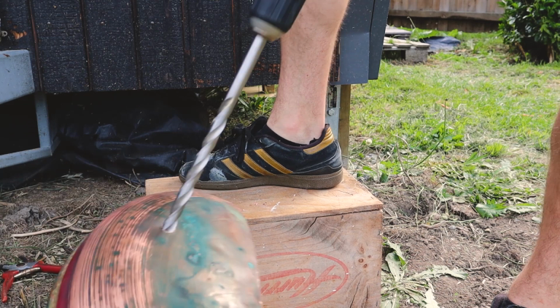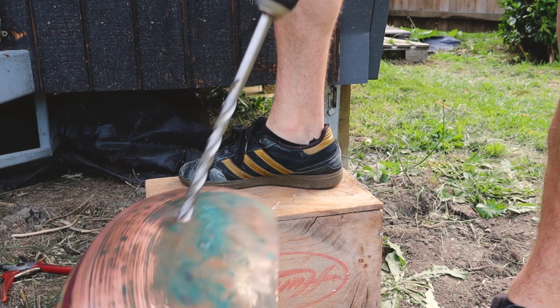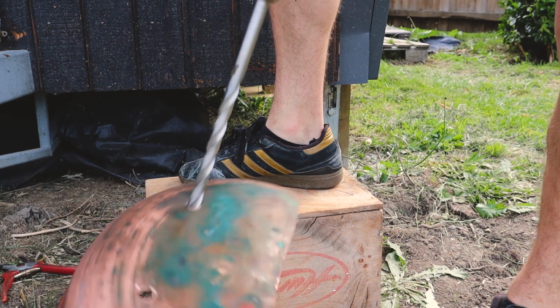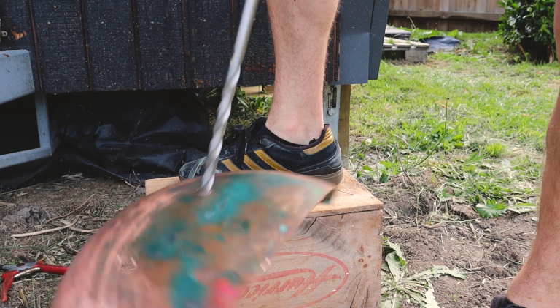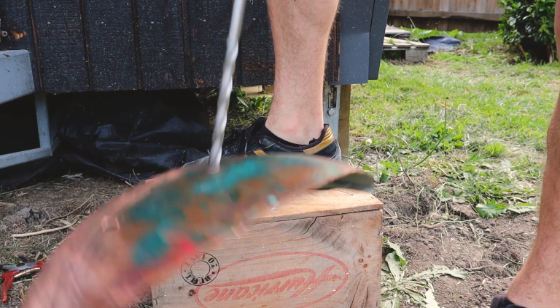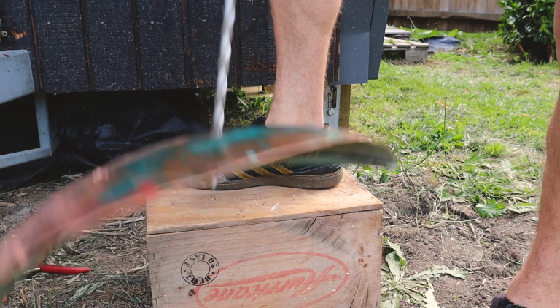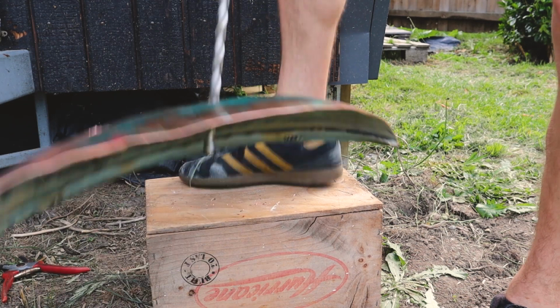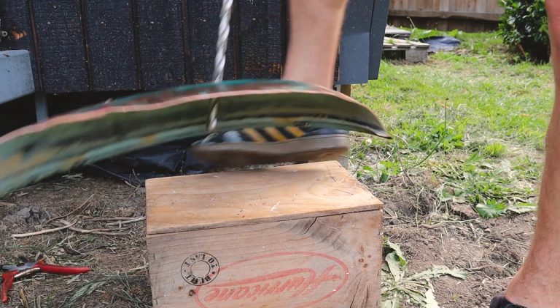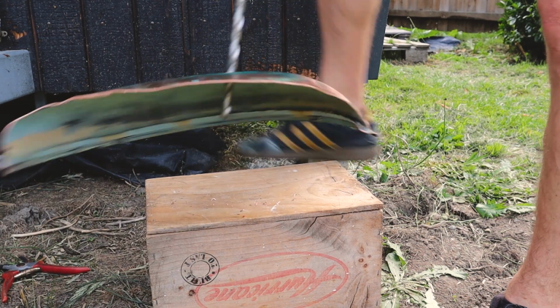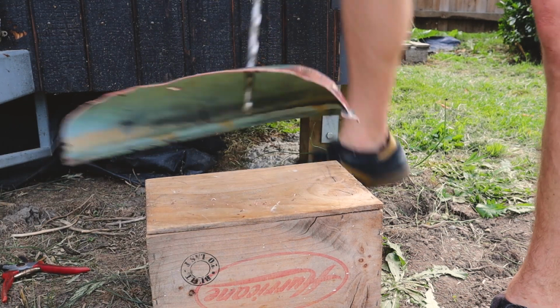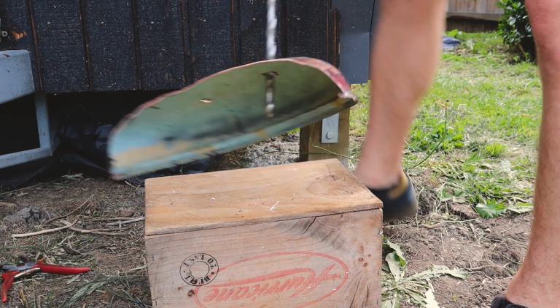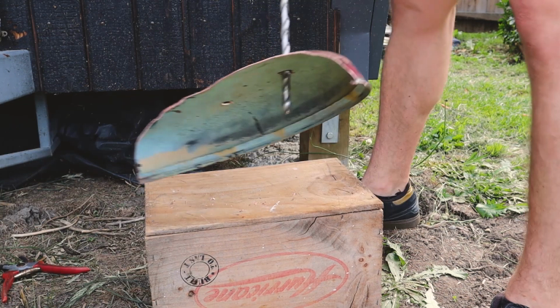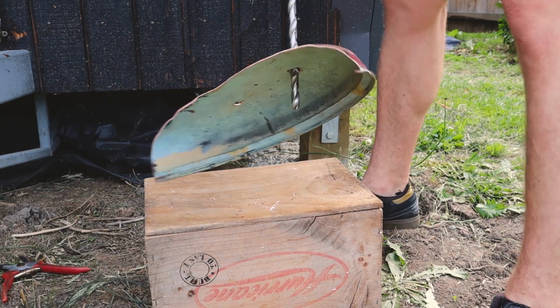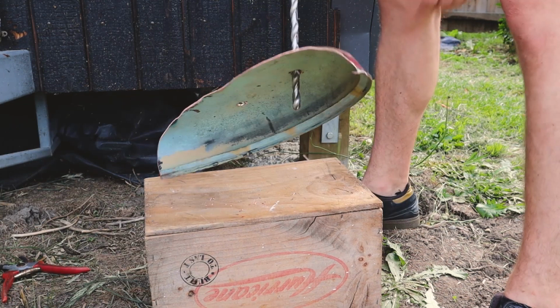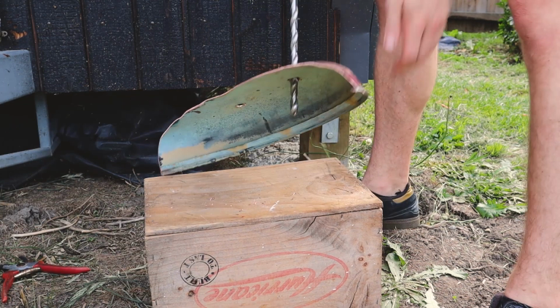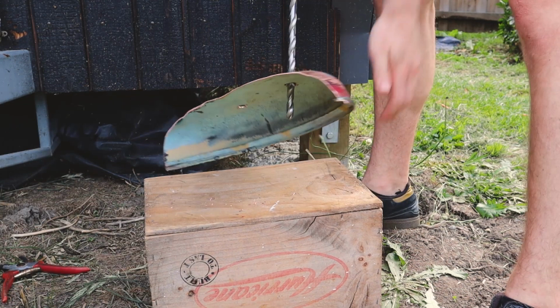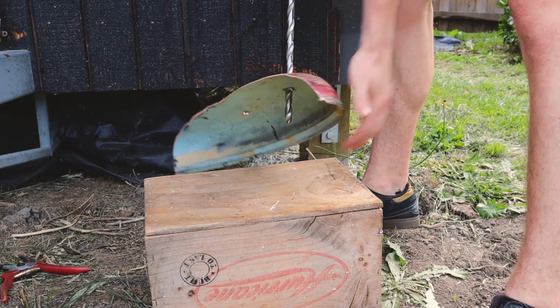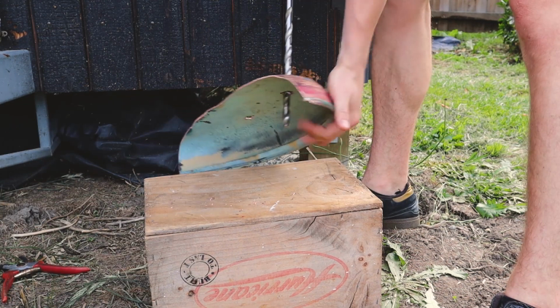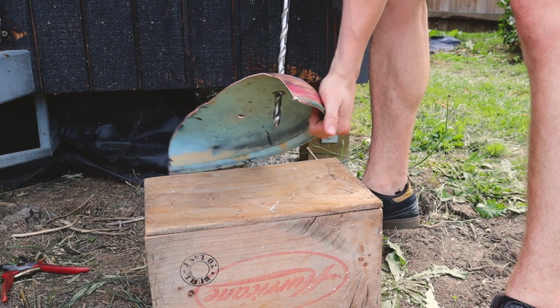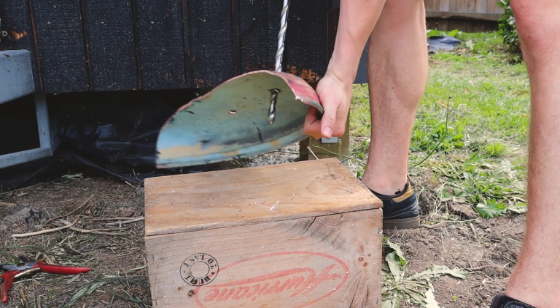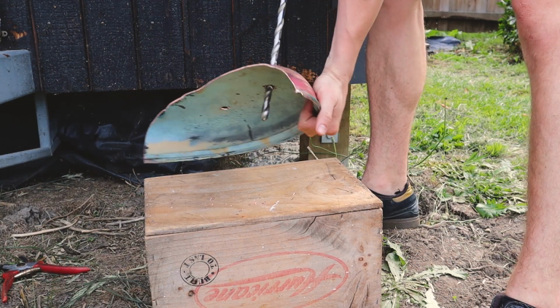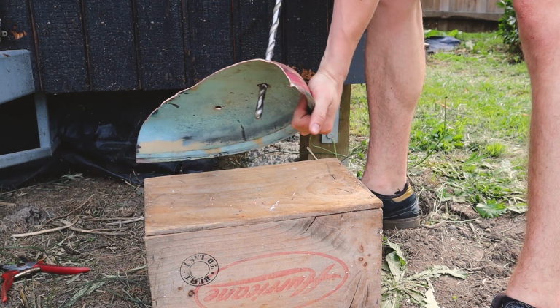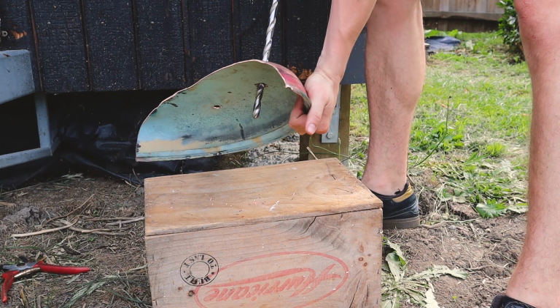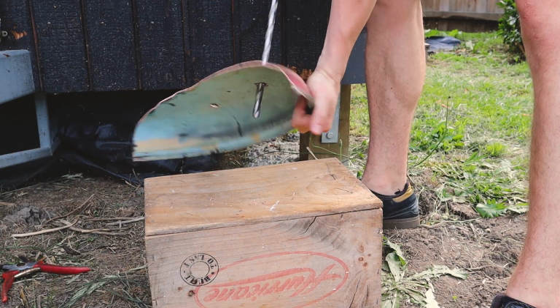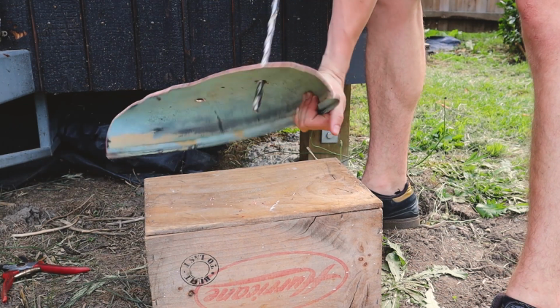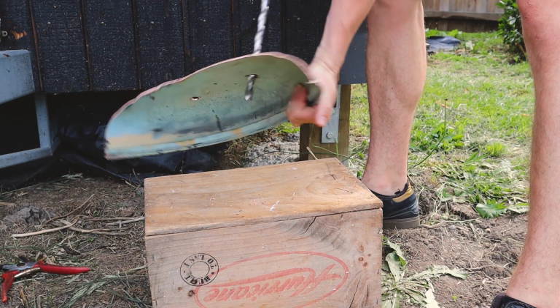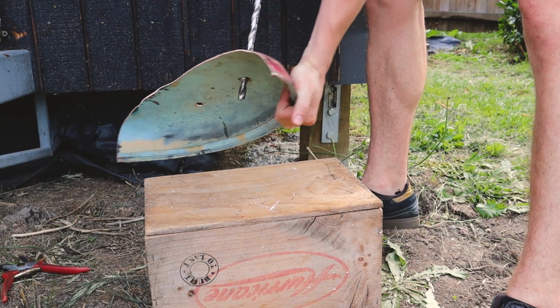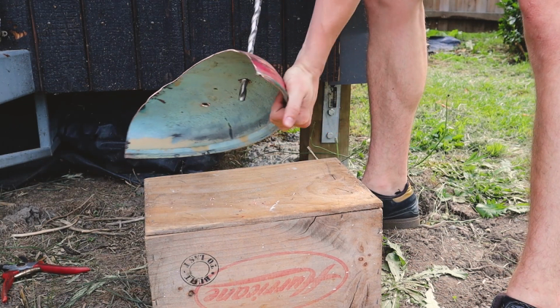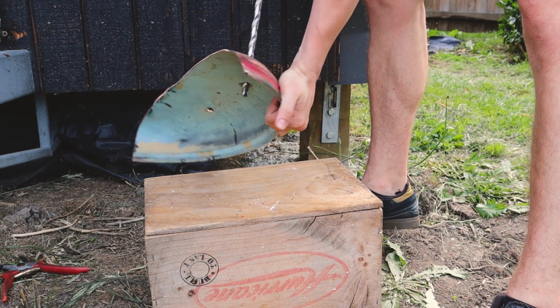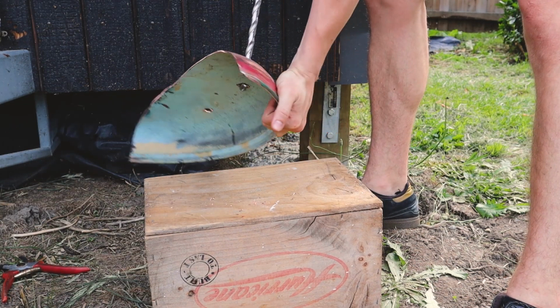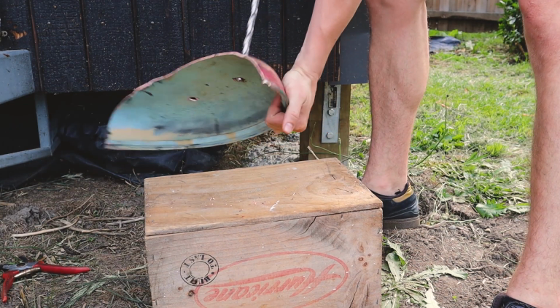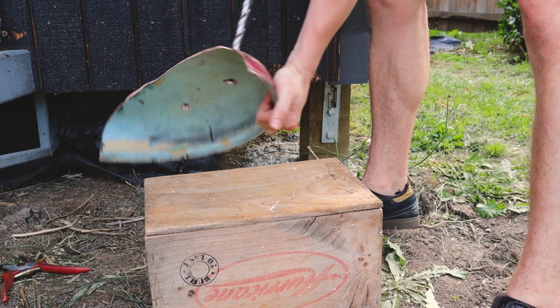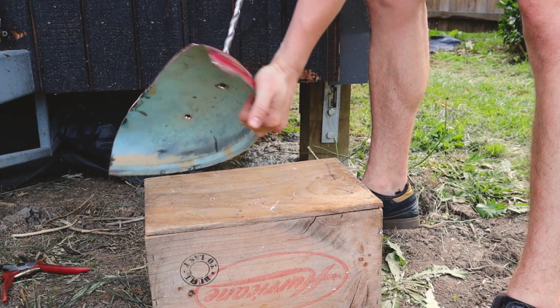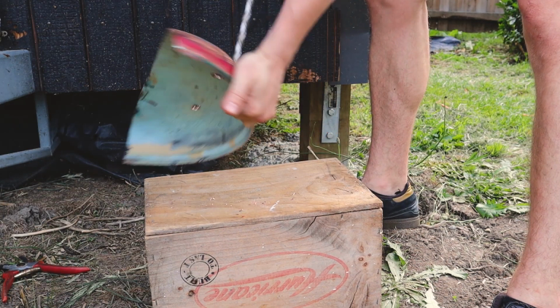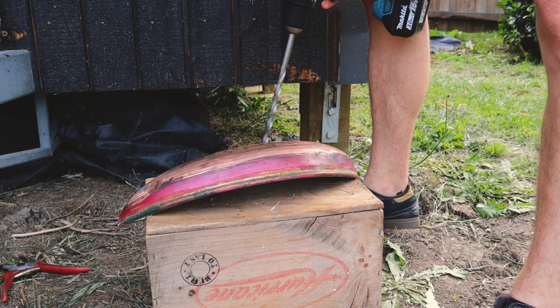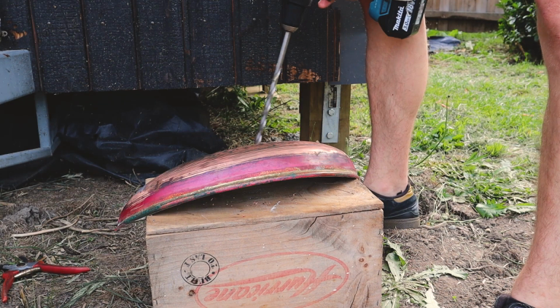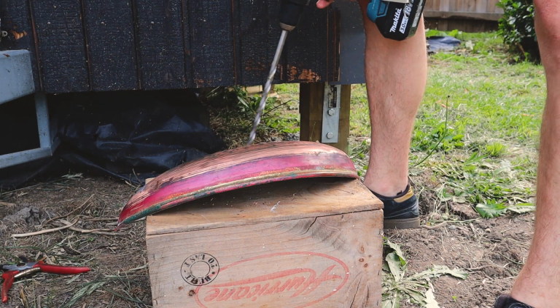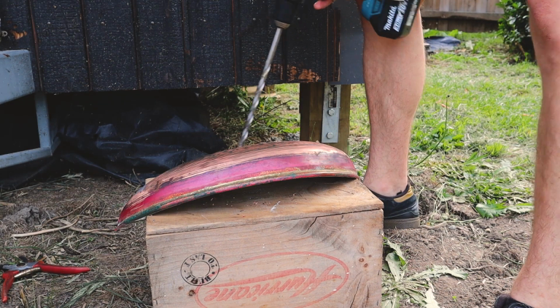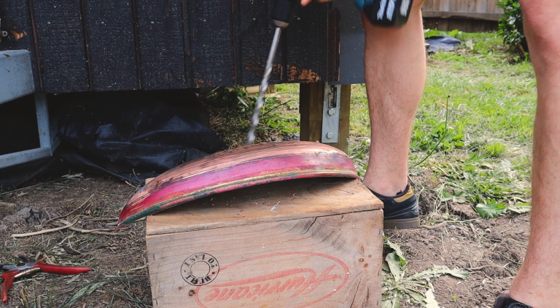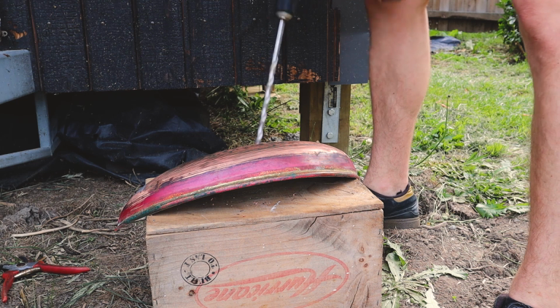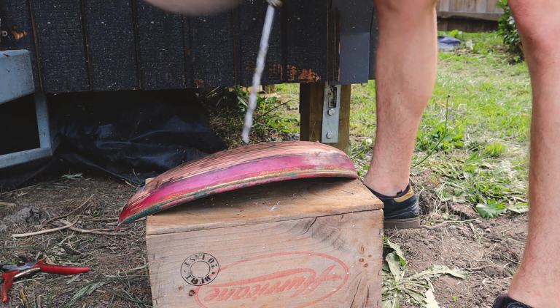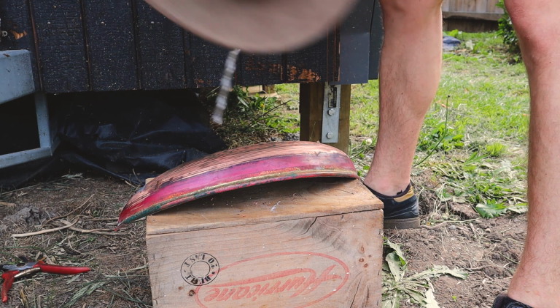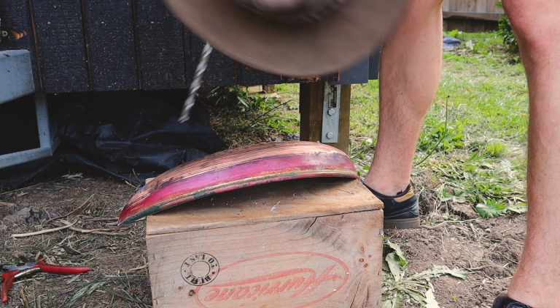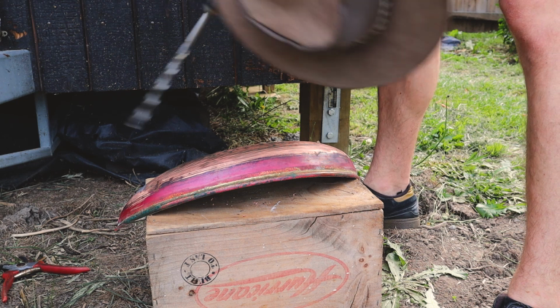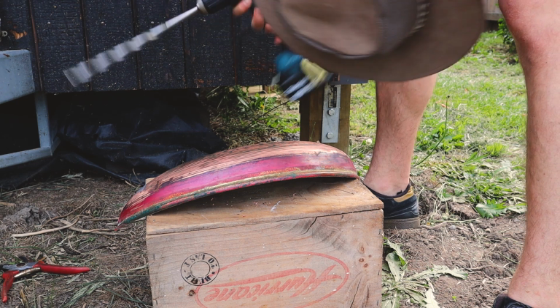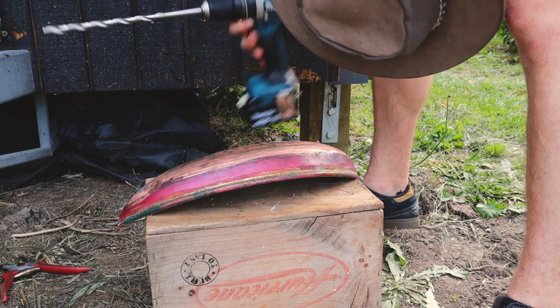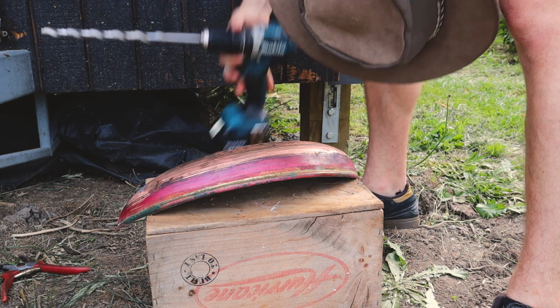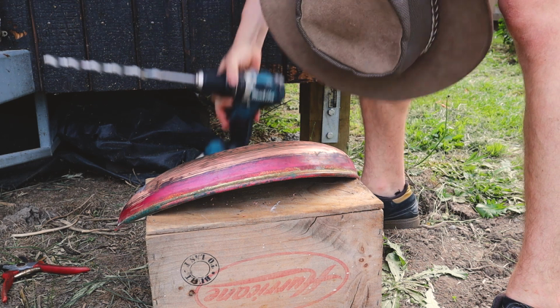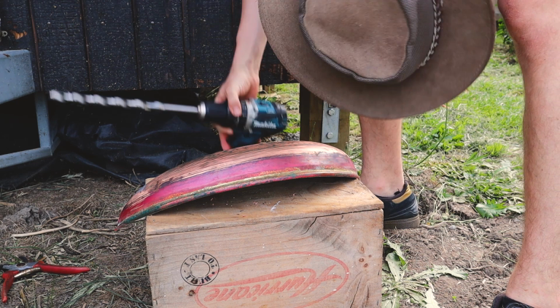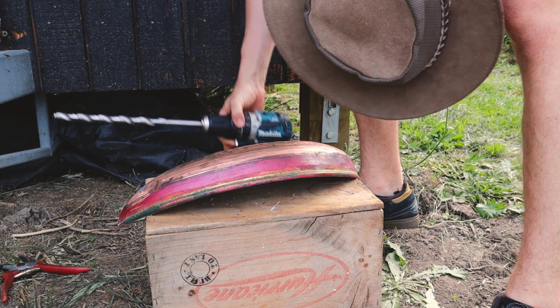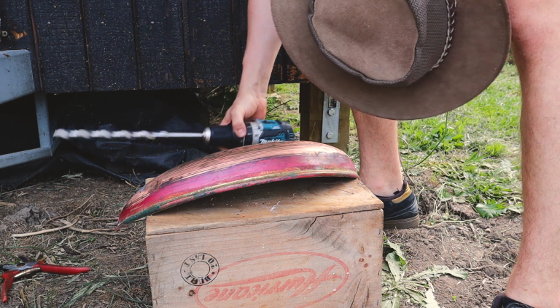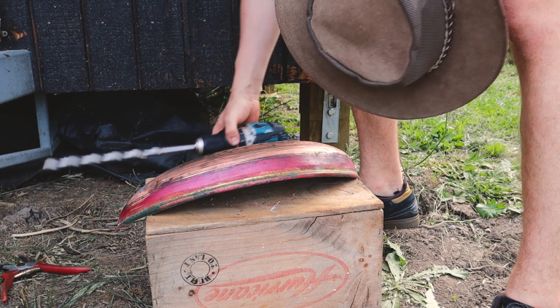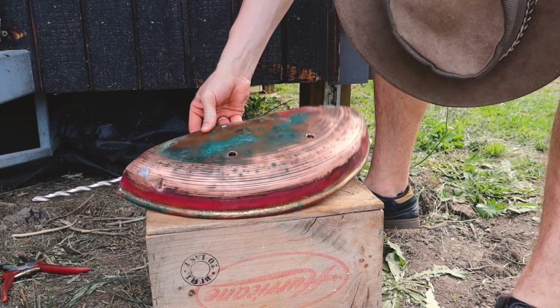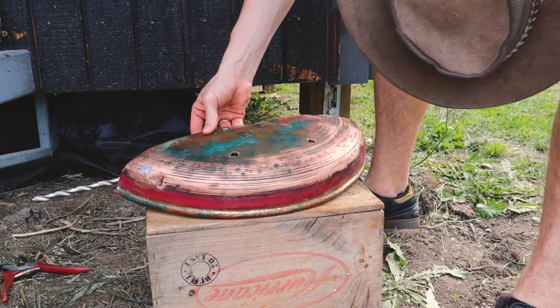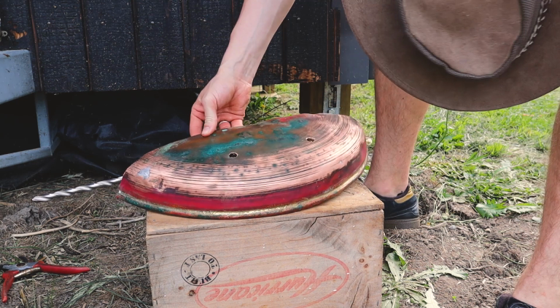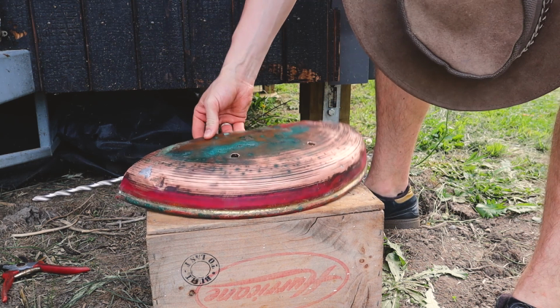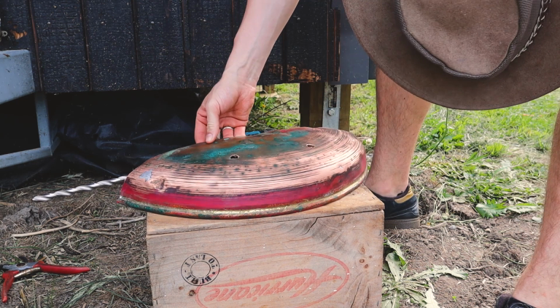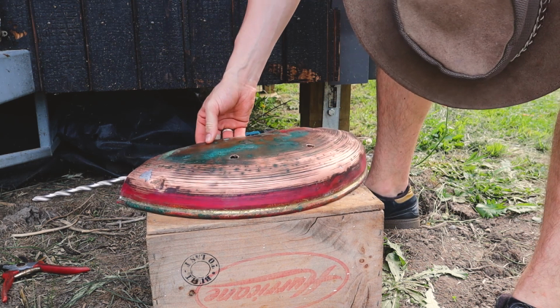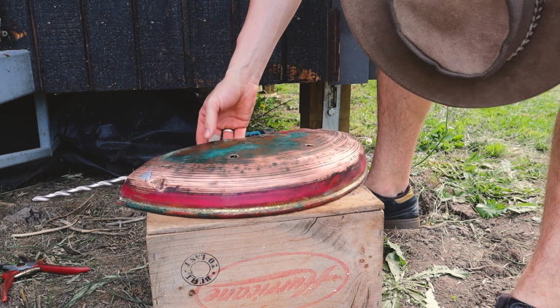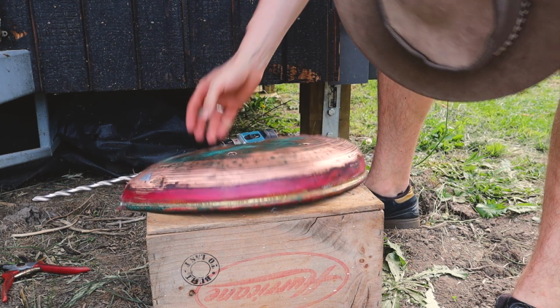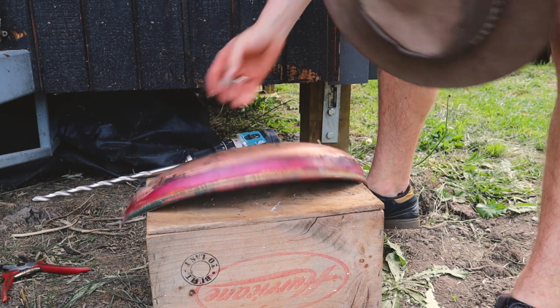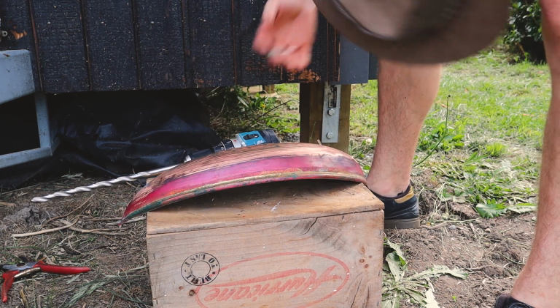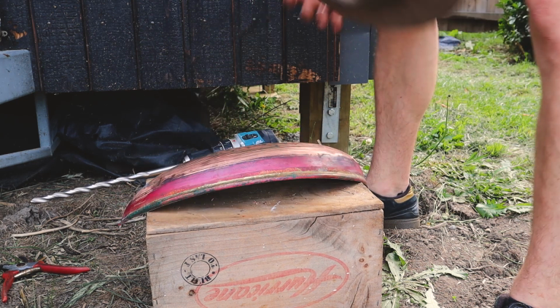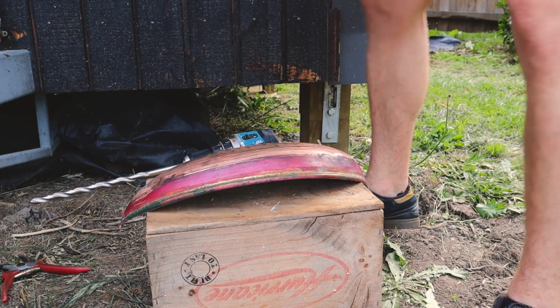I'm glad that didn't cut me open, jeez. I am so lucky that didn't hit me, because that would have hurt.